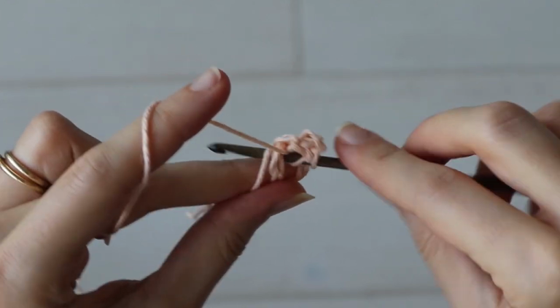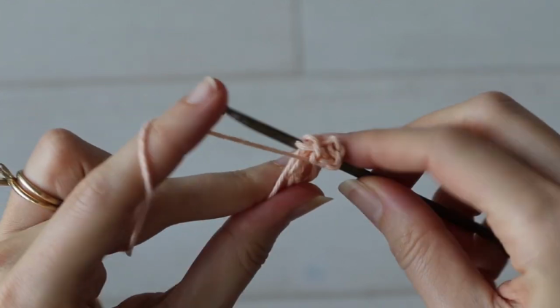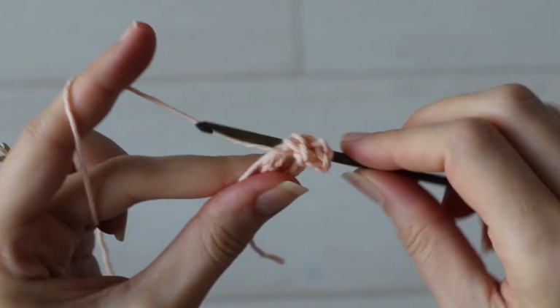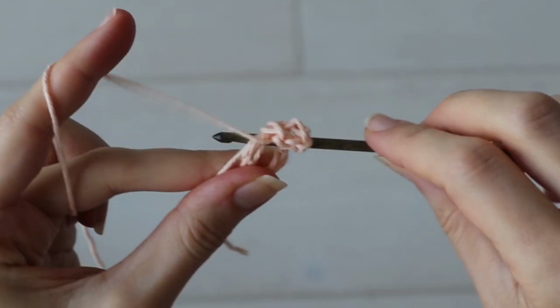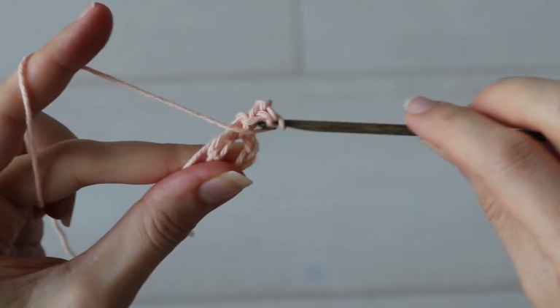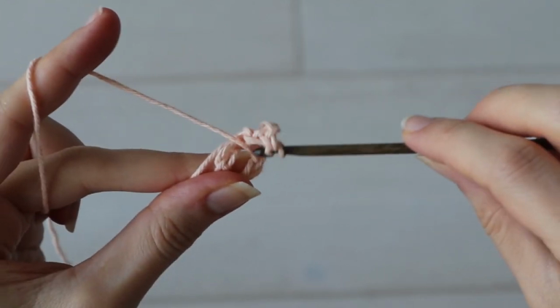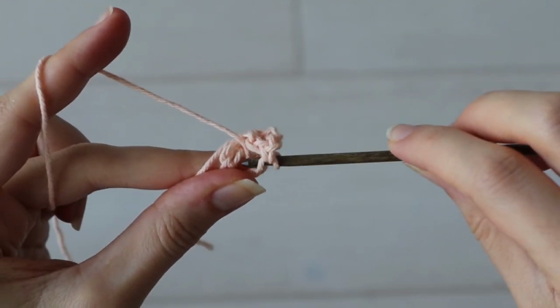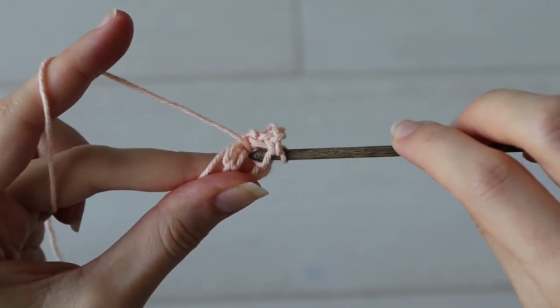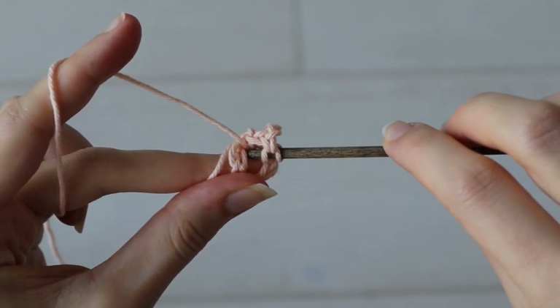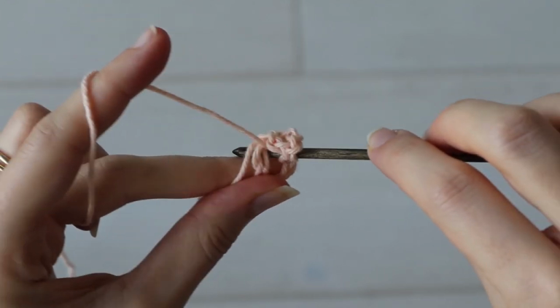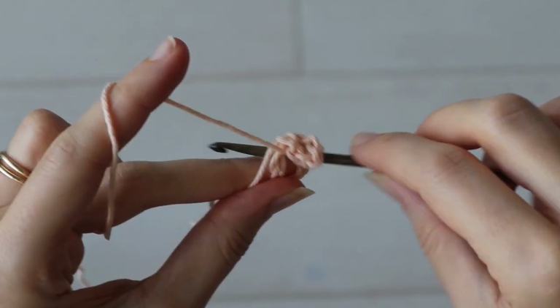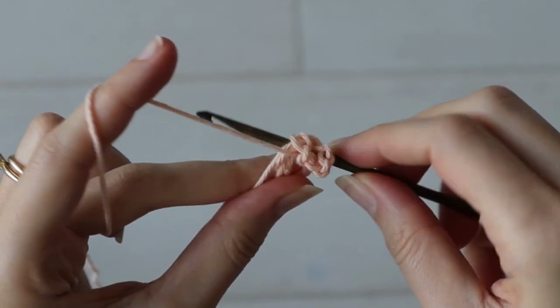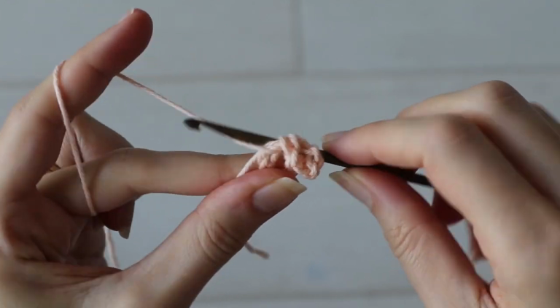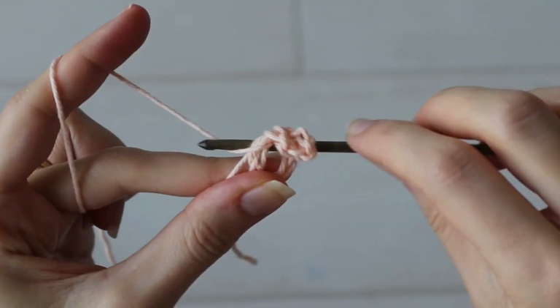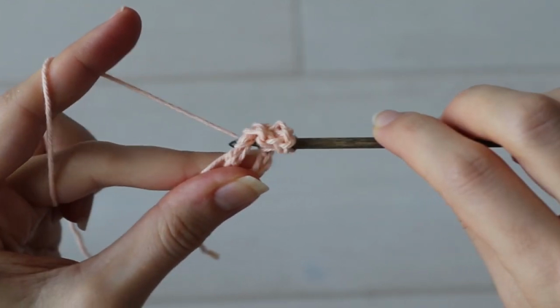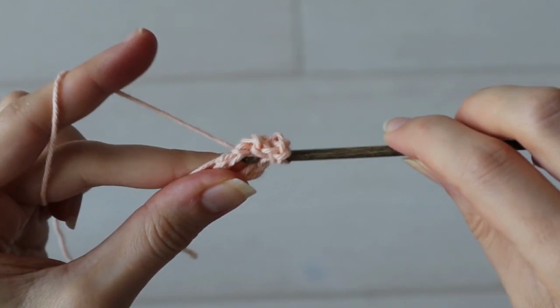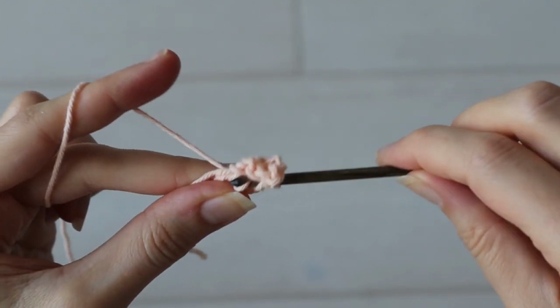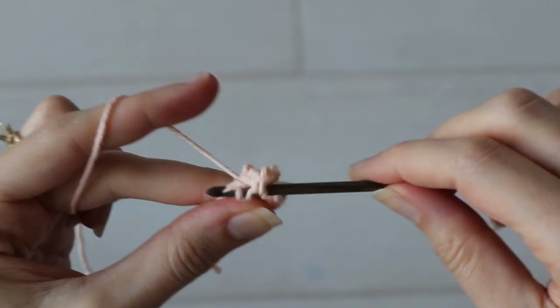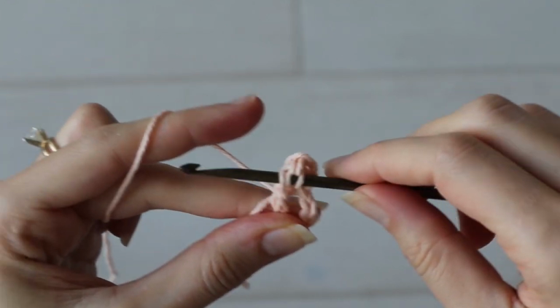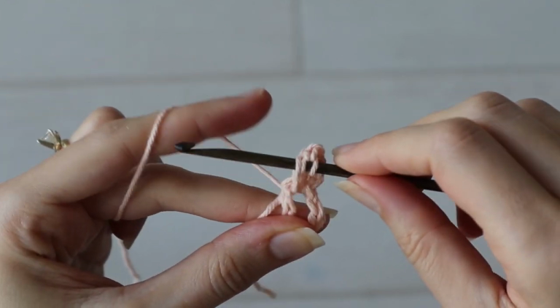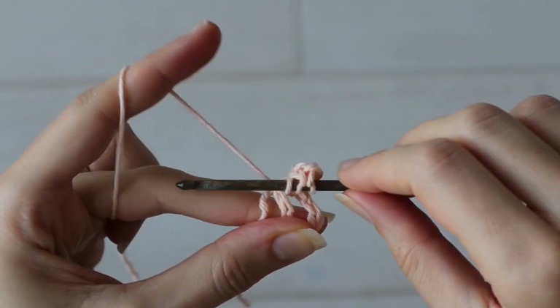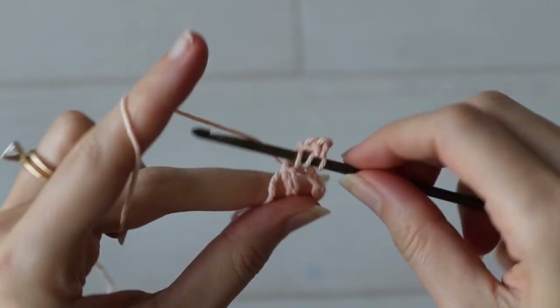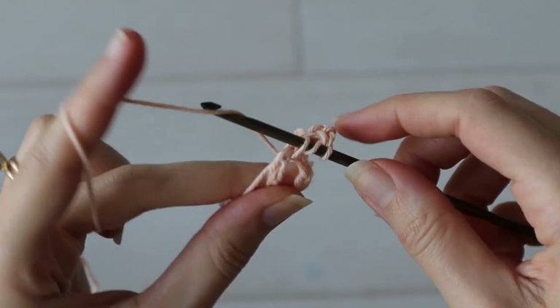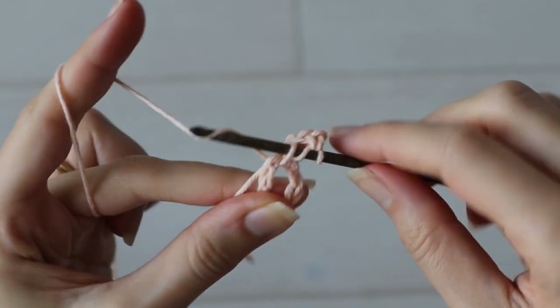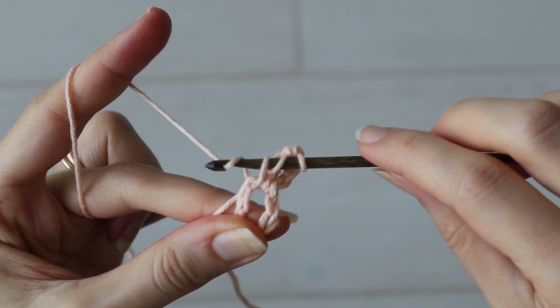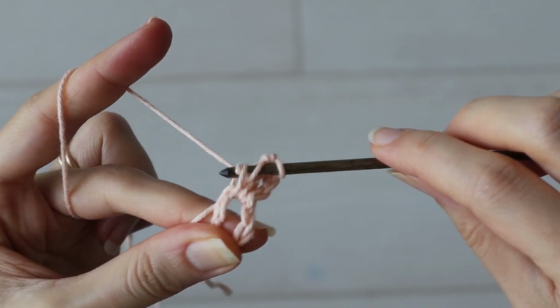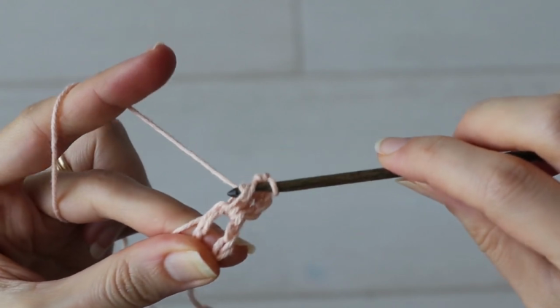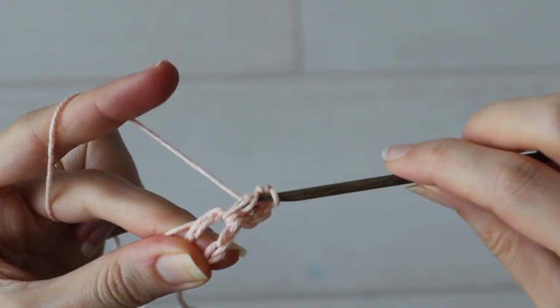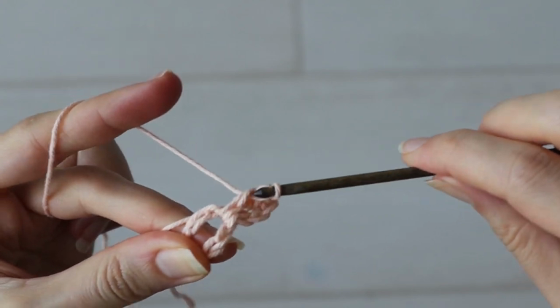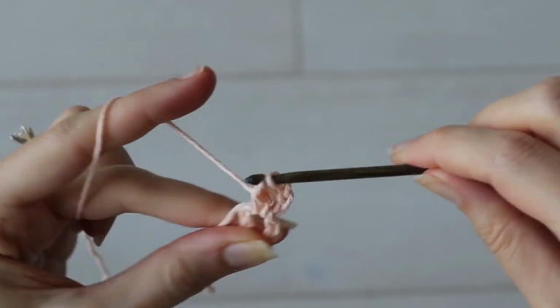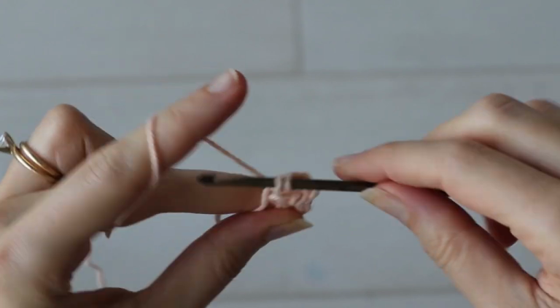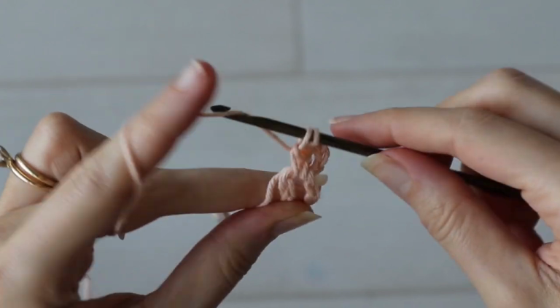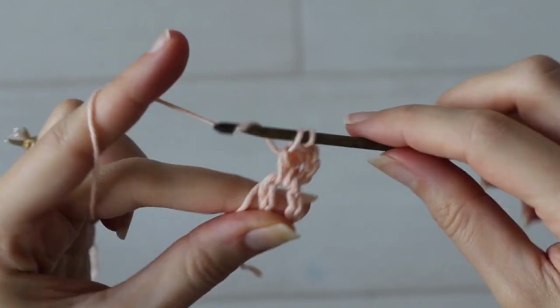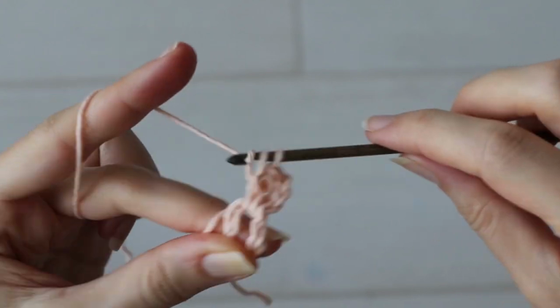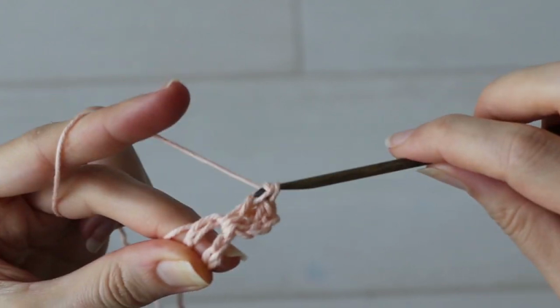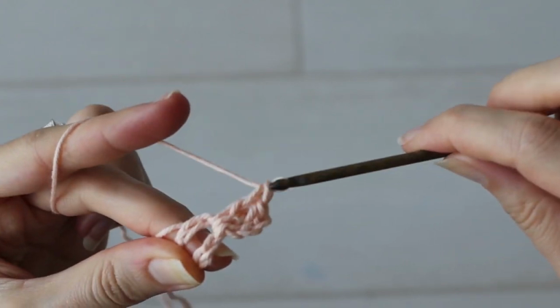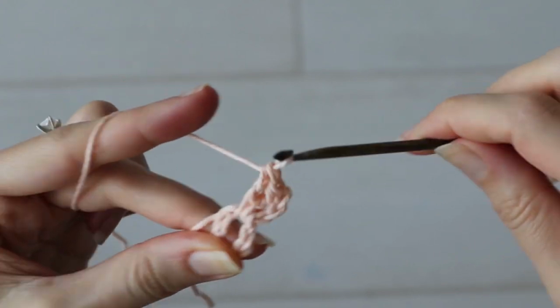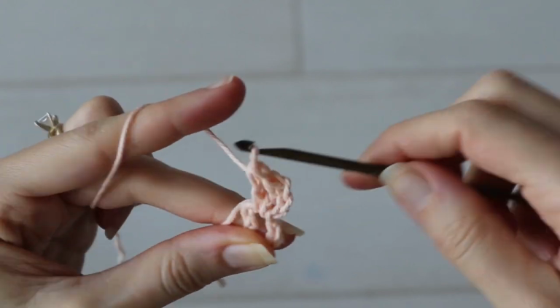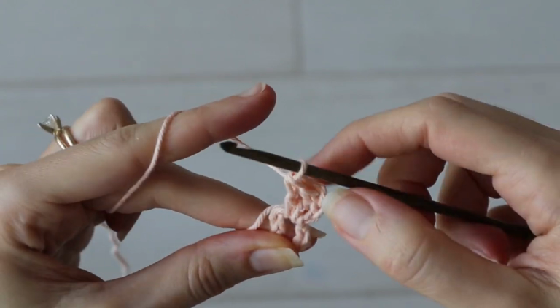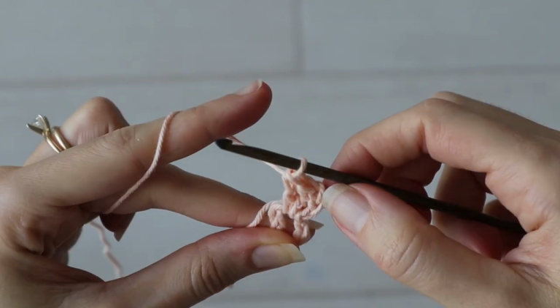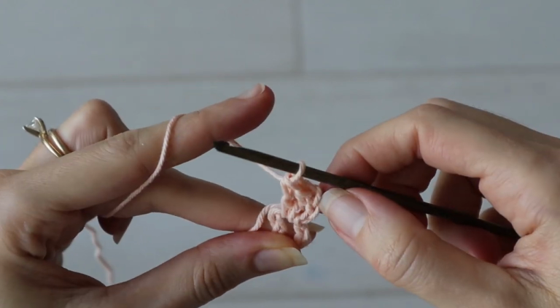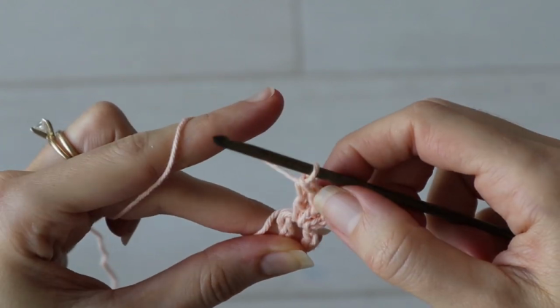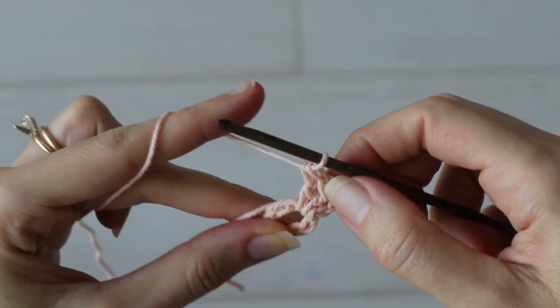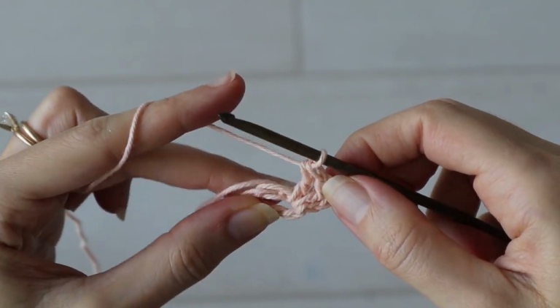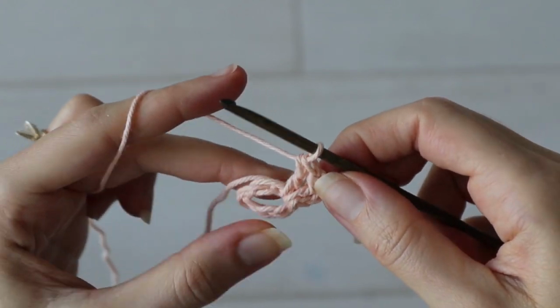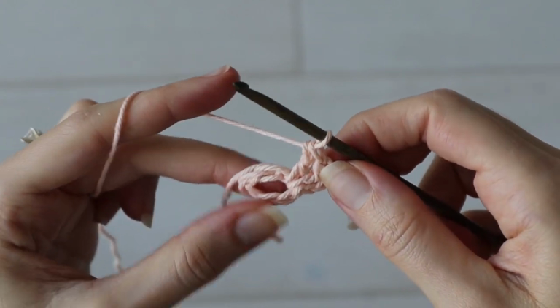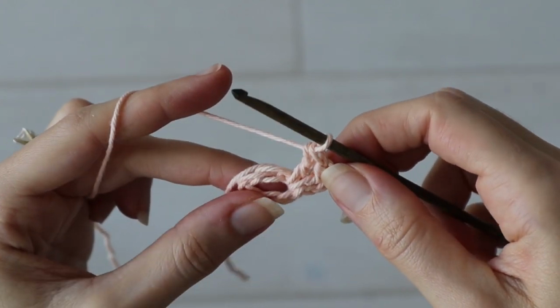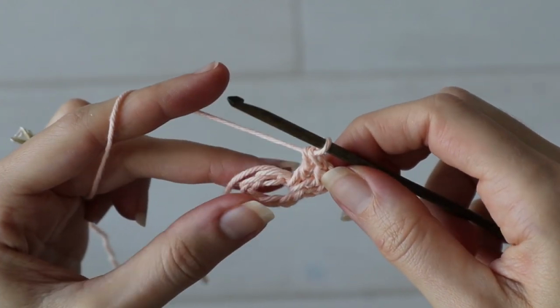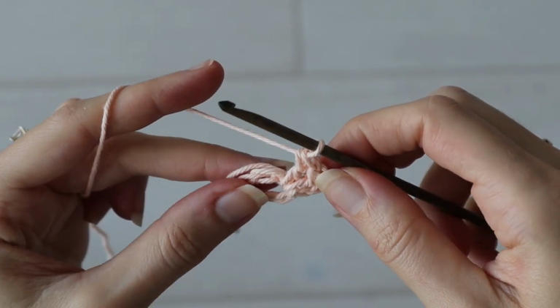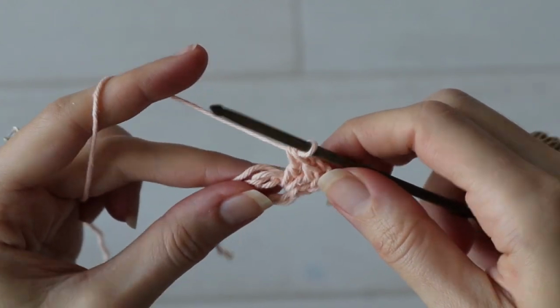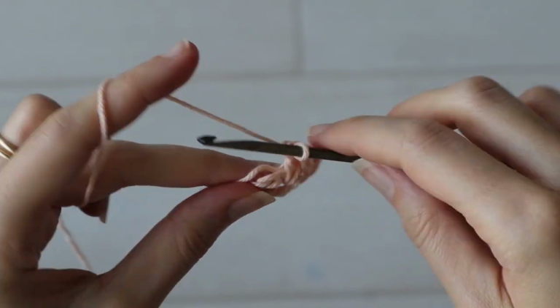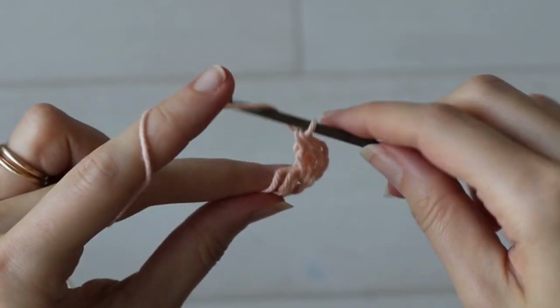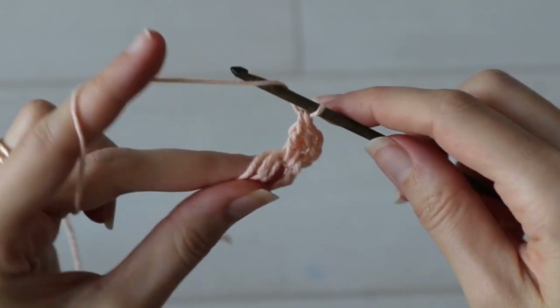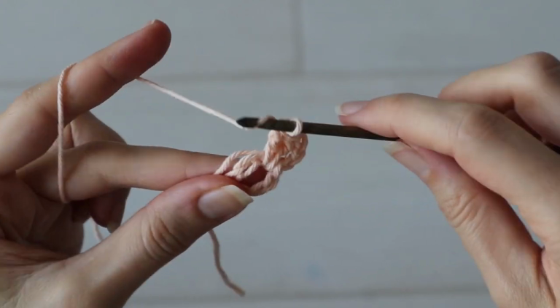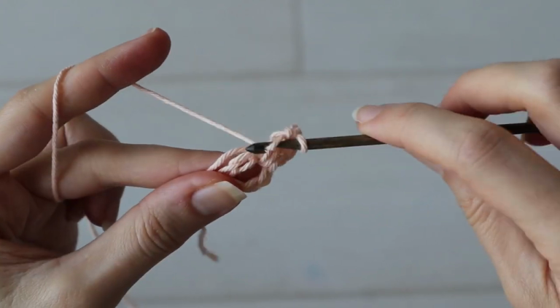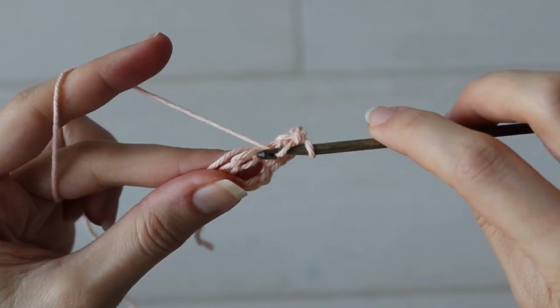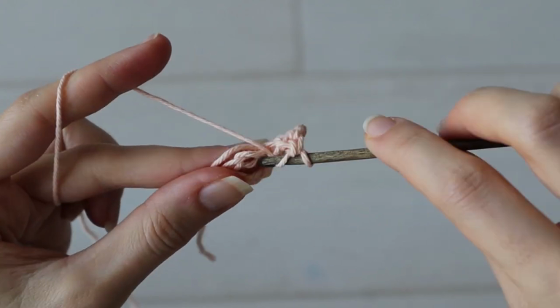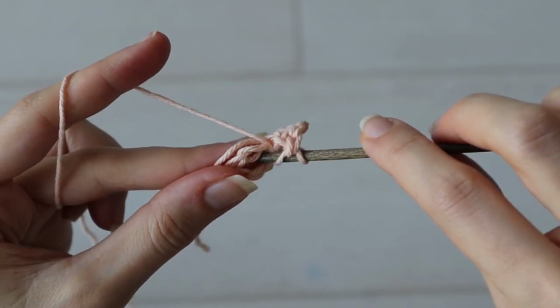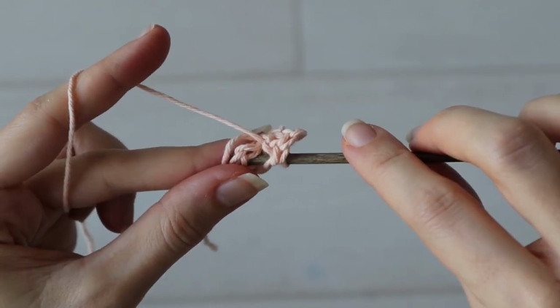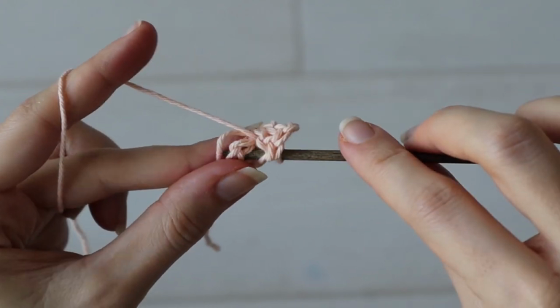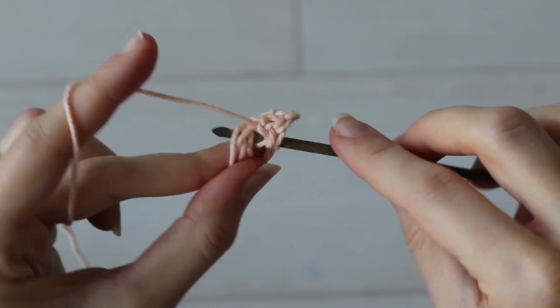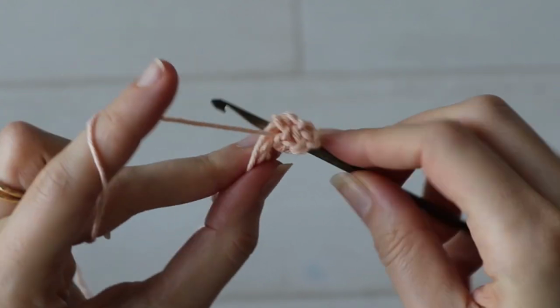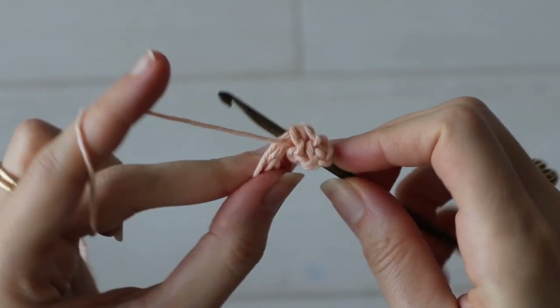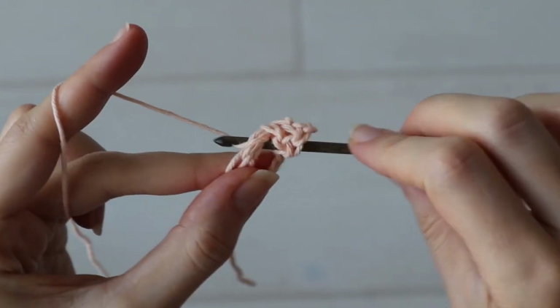As I'm working along here I'm burying that yarn tail inside my double crochets, just to make weaving in the ends easier once my project is finished.